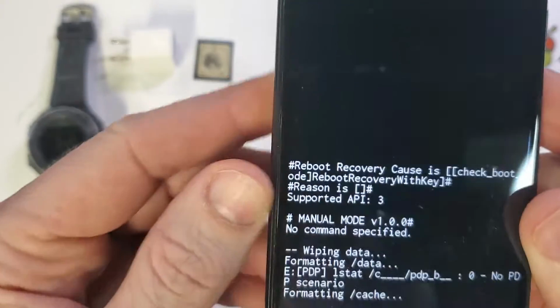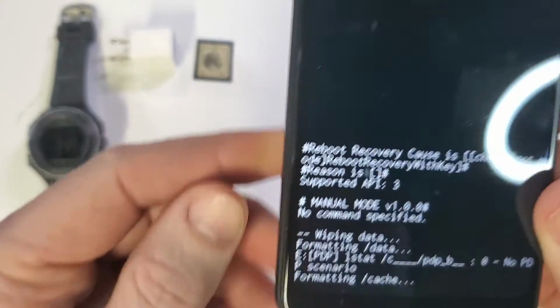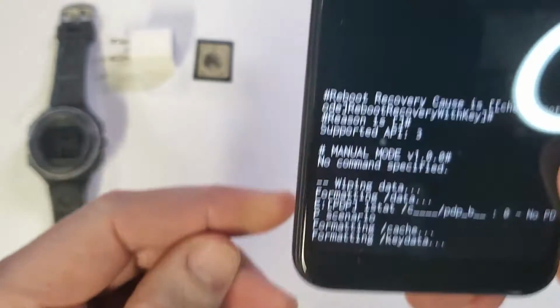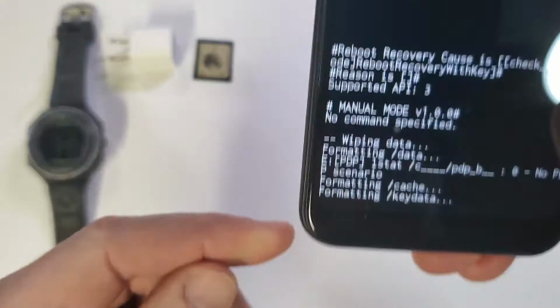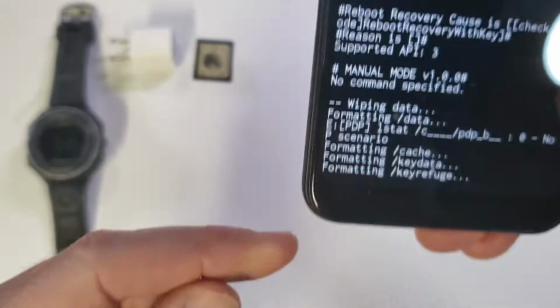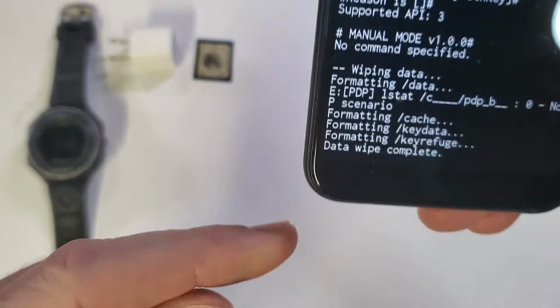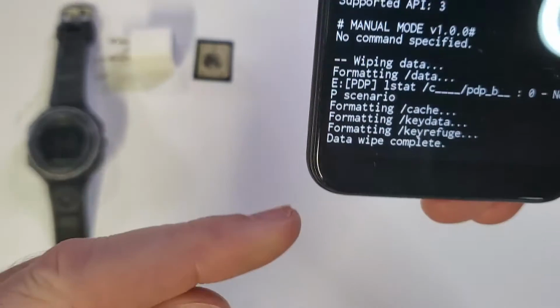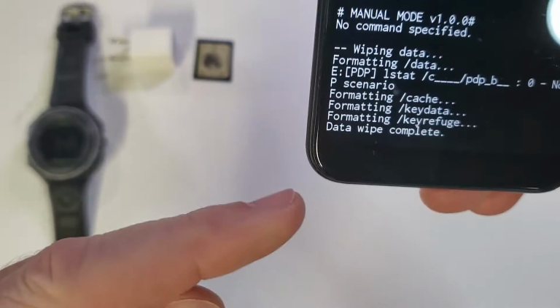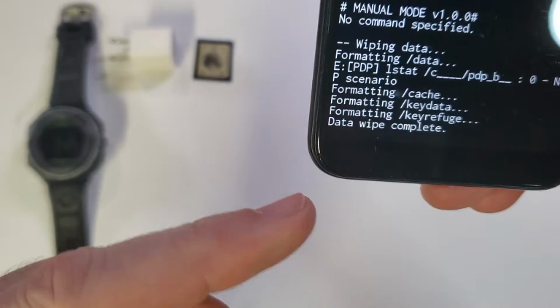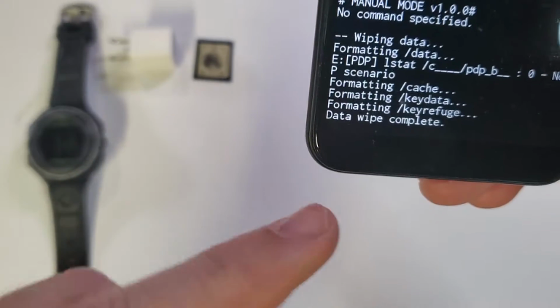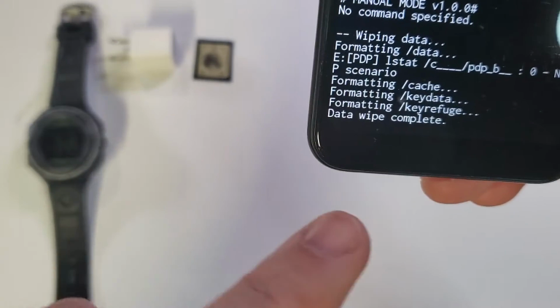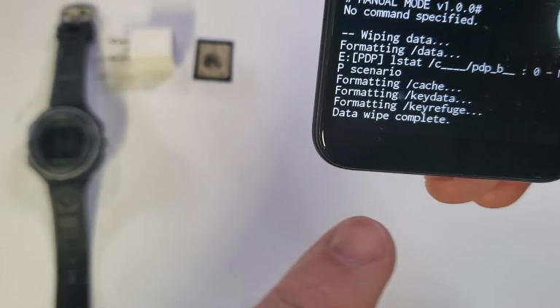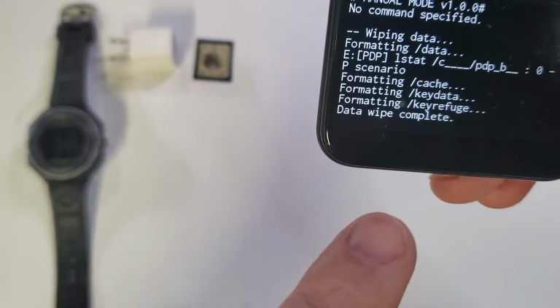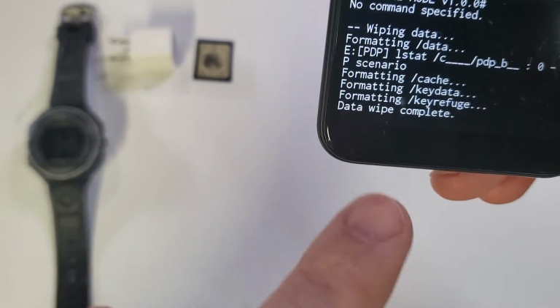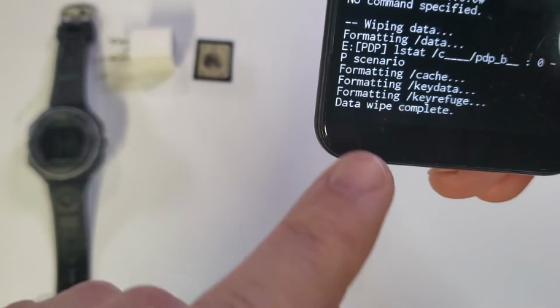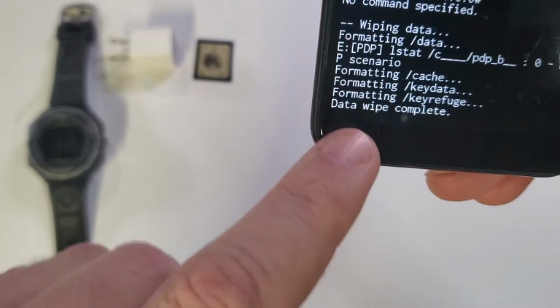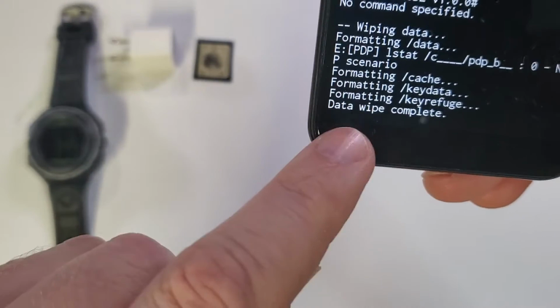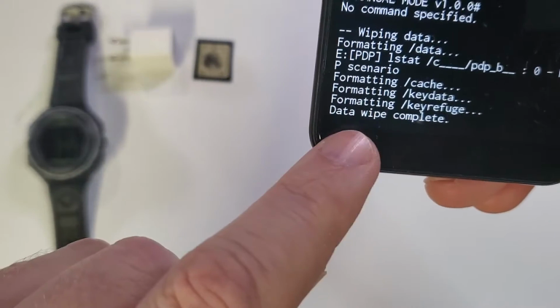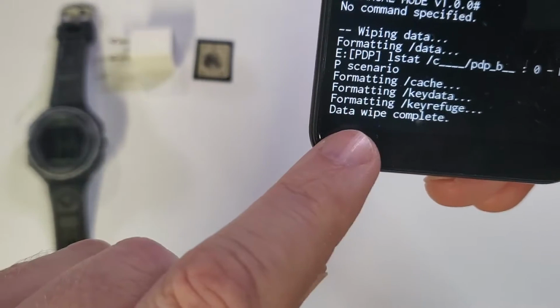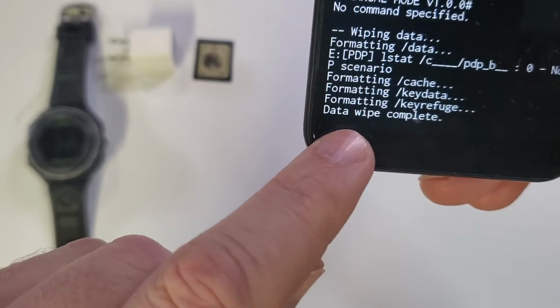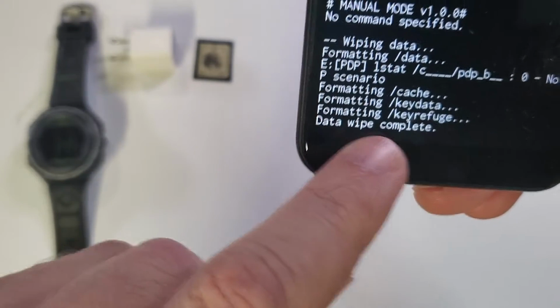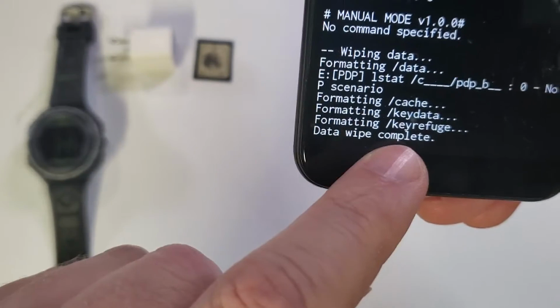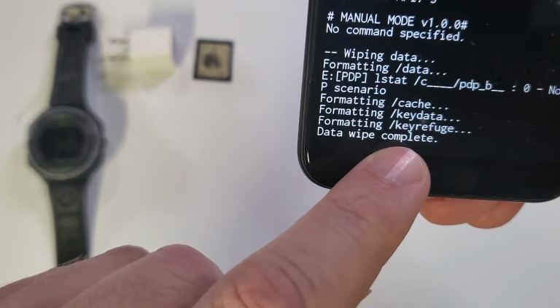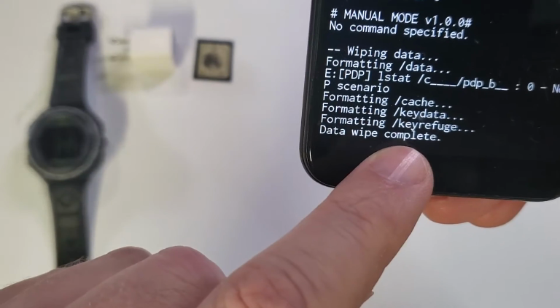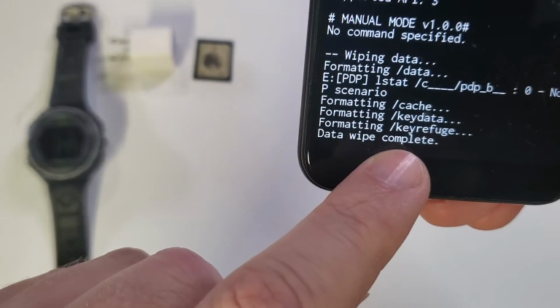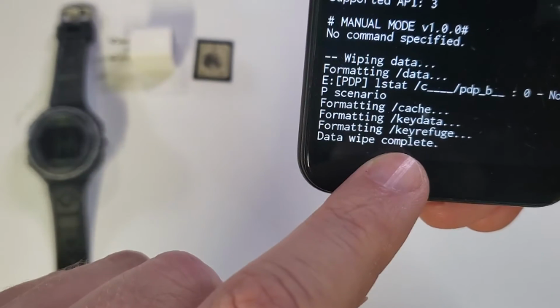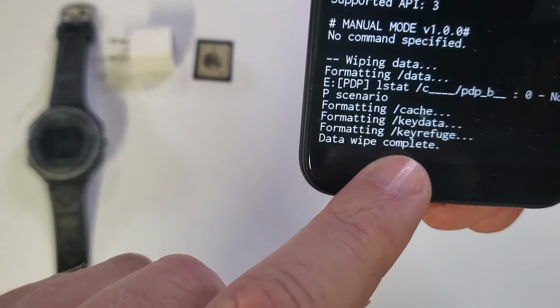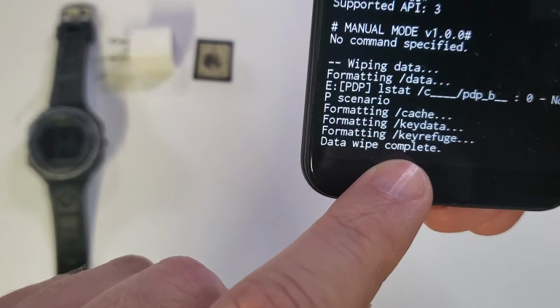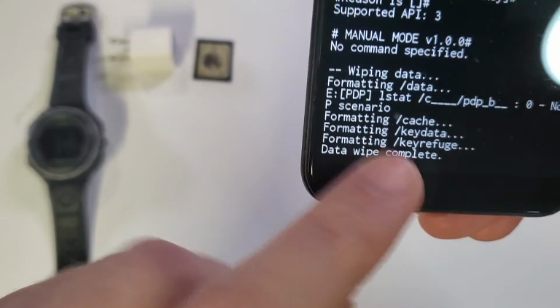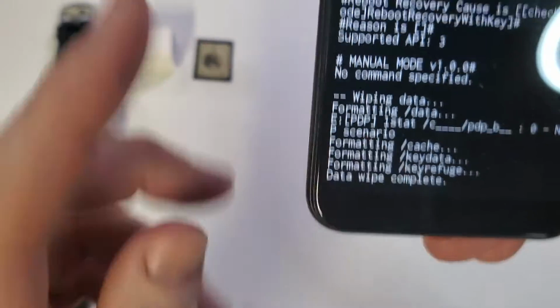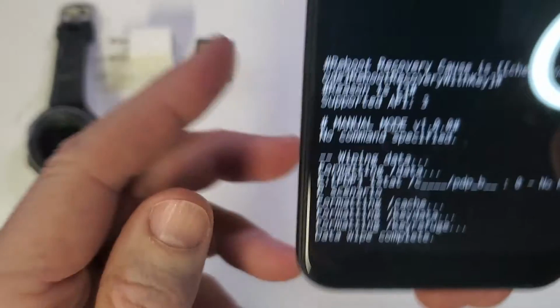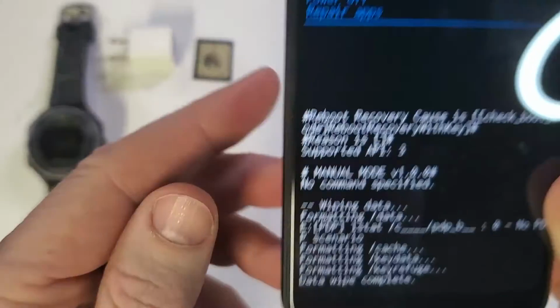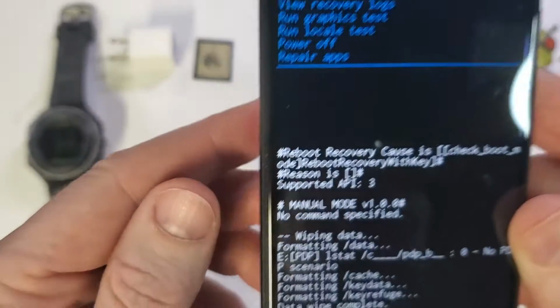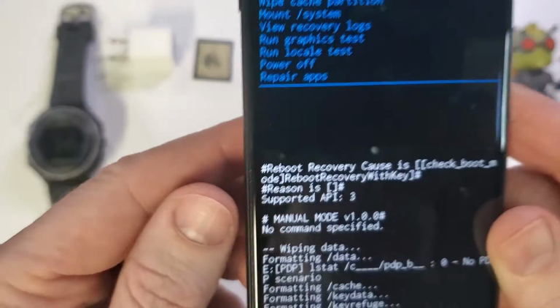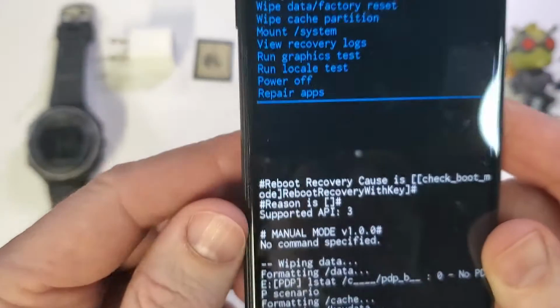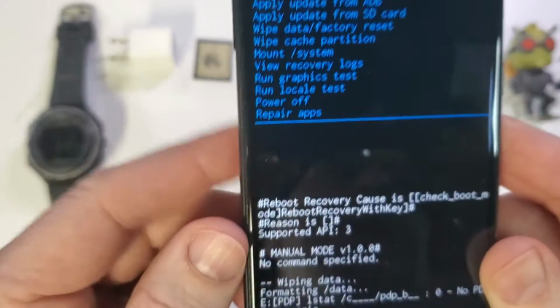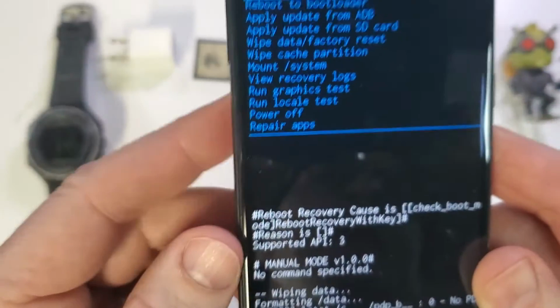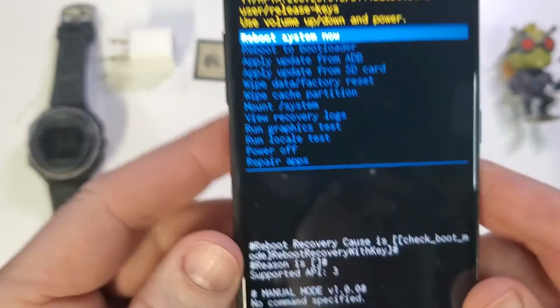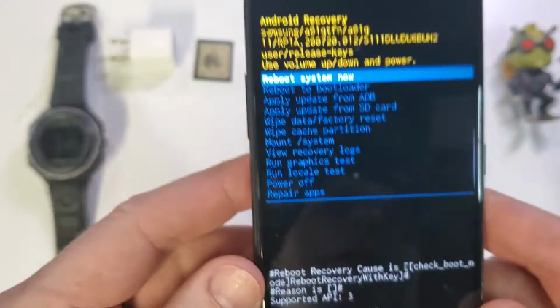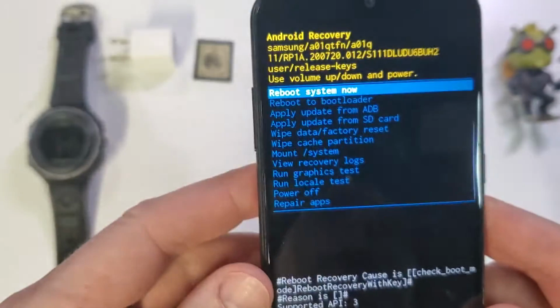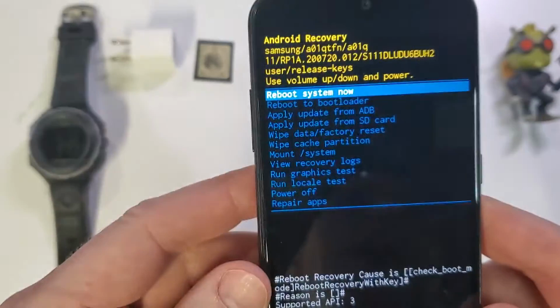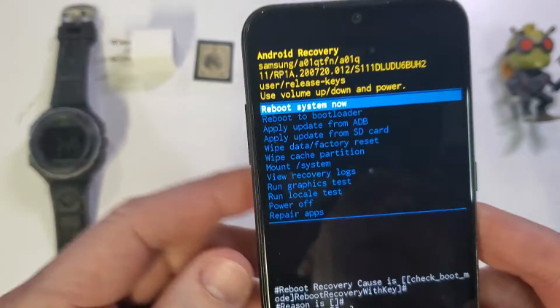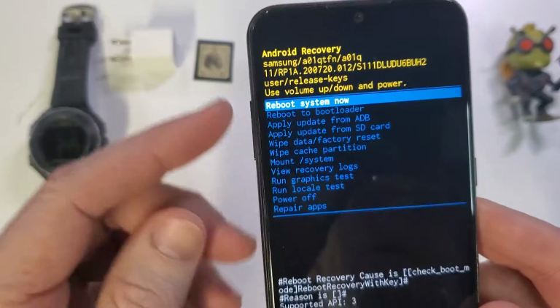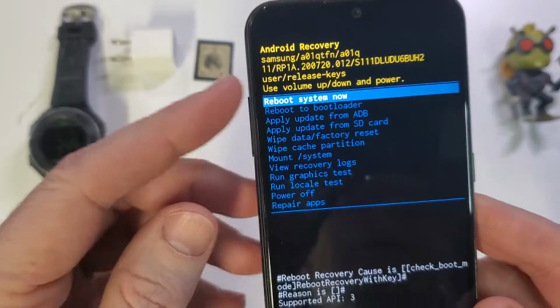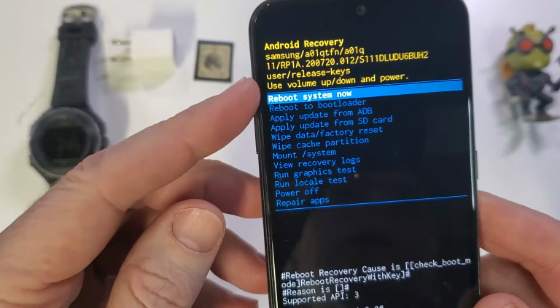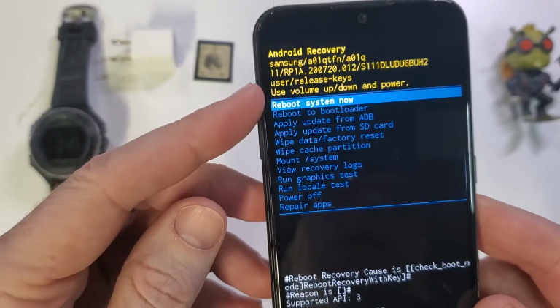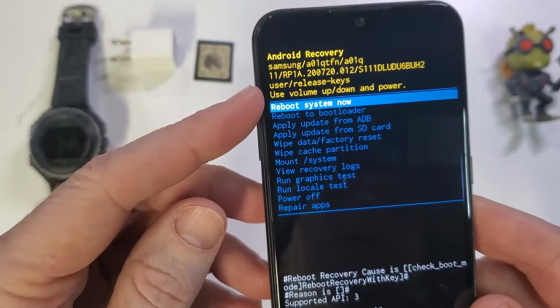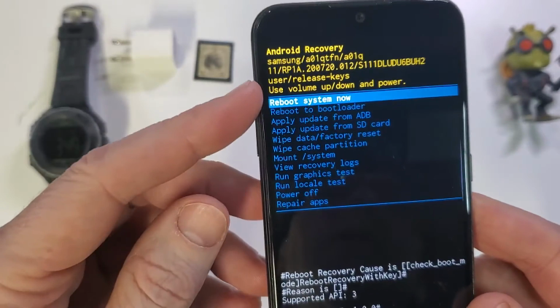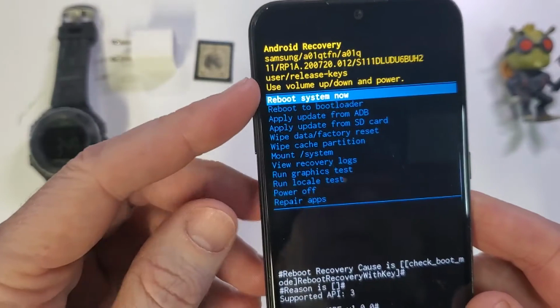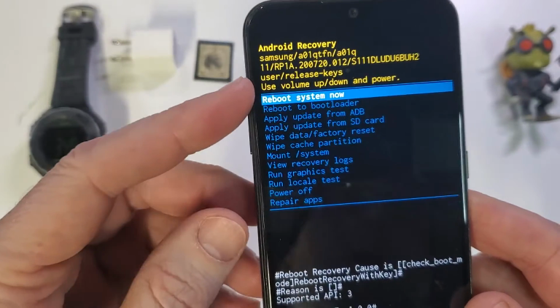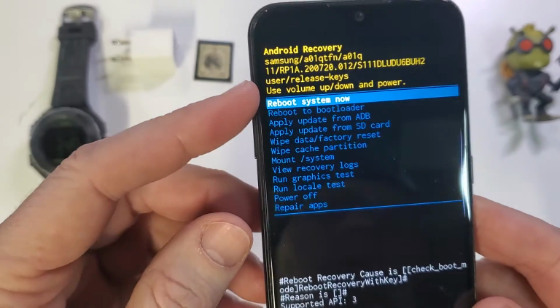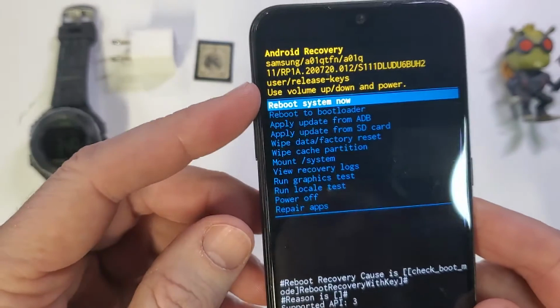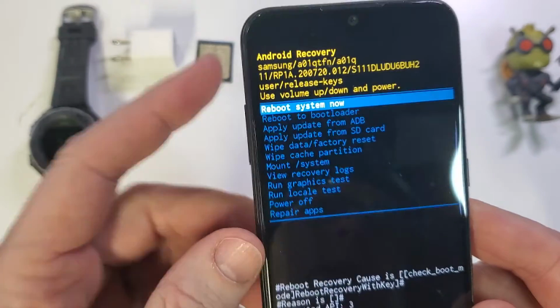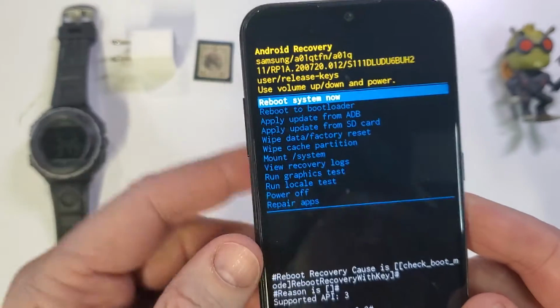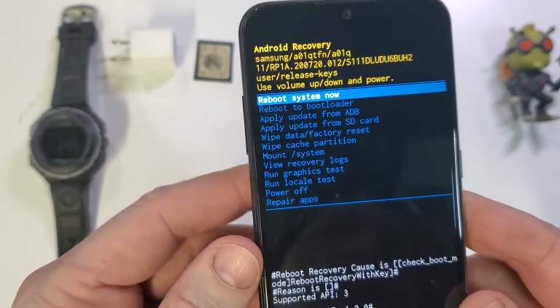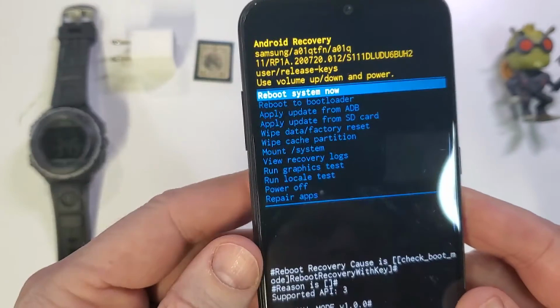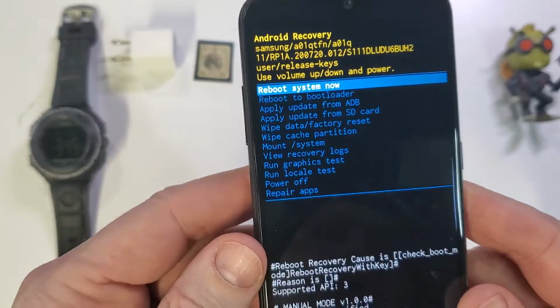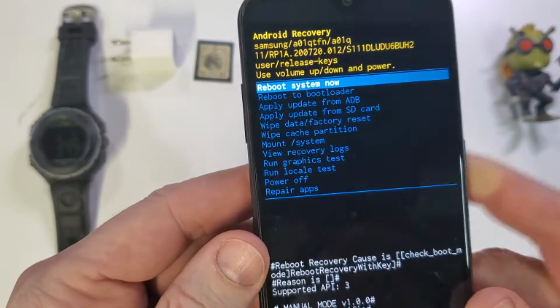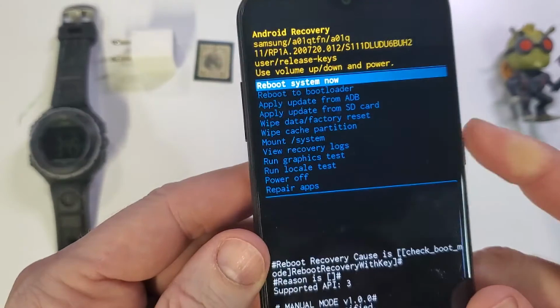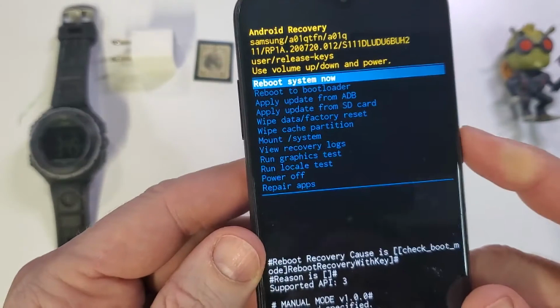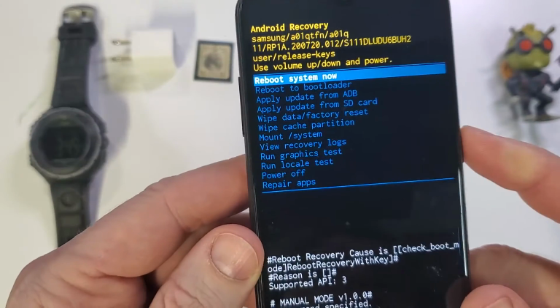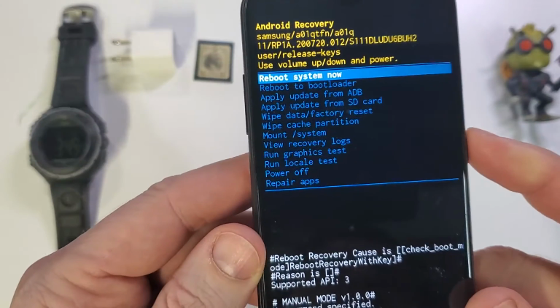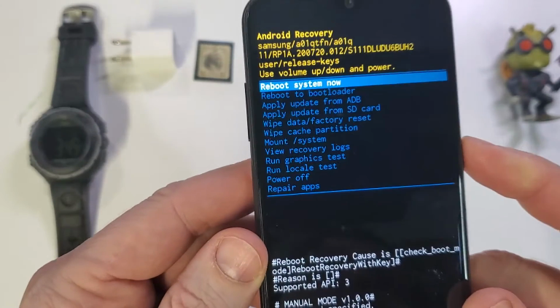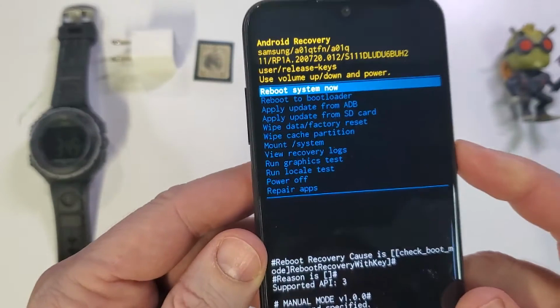And then we'll check down here — the data wipe is complete. Now we can come here and reboot the system.